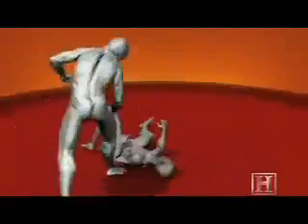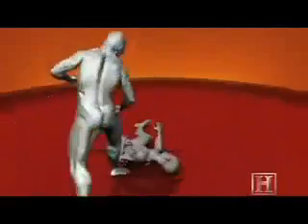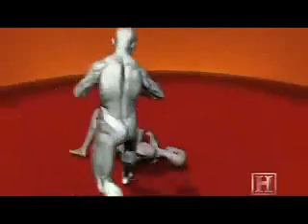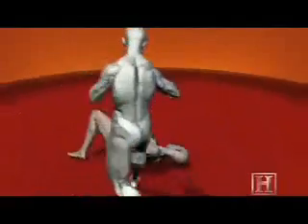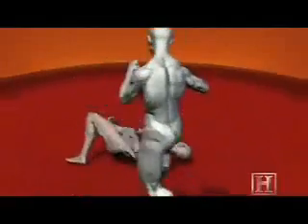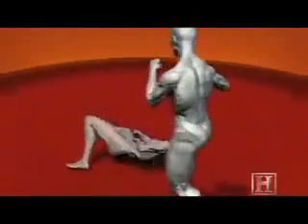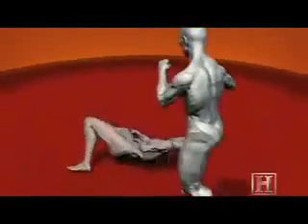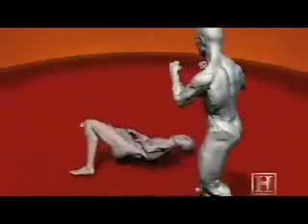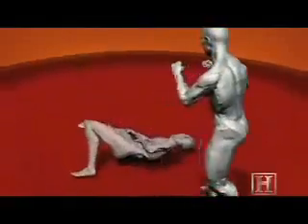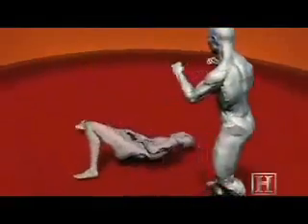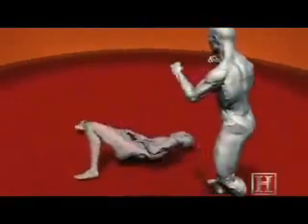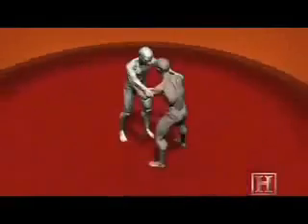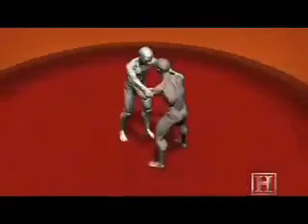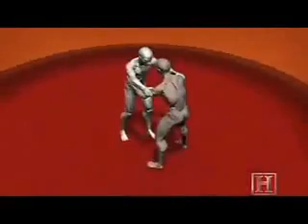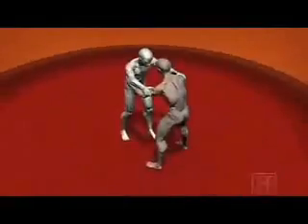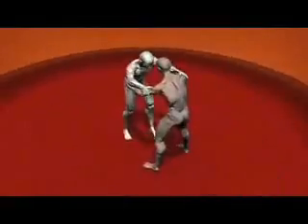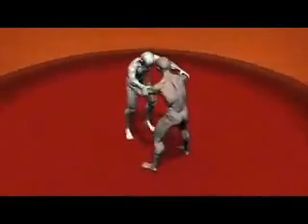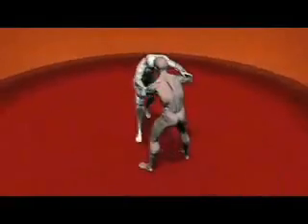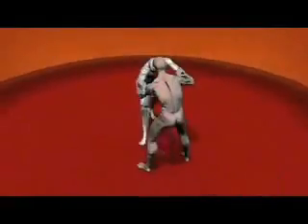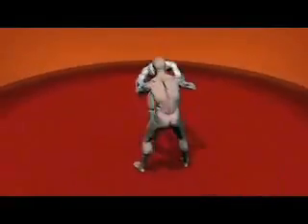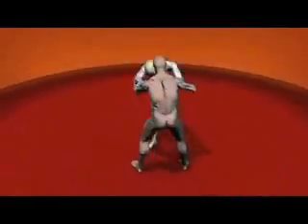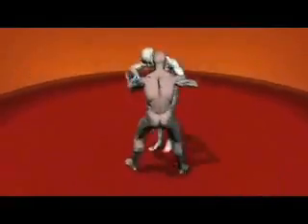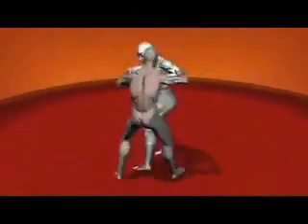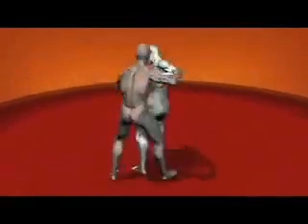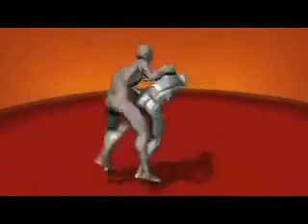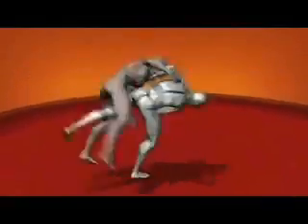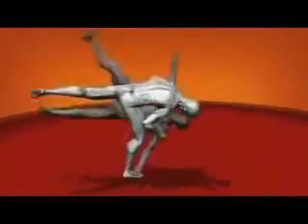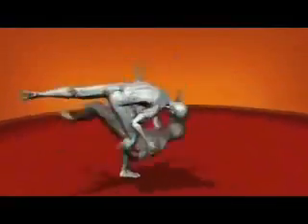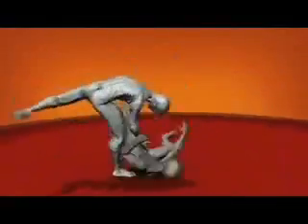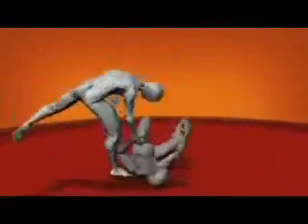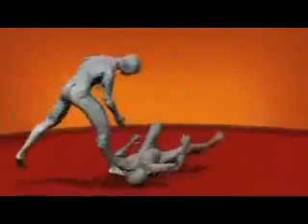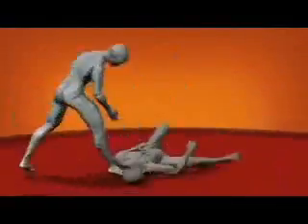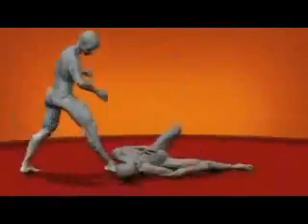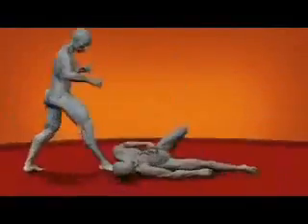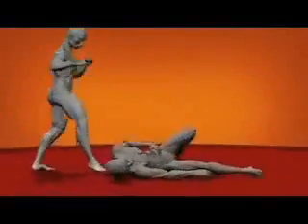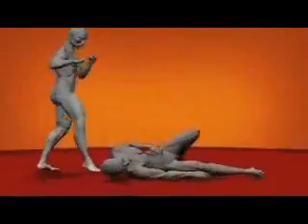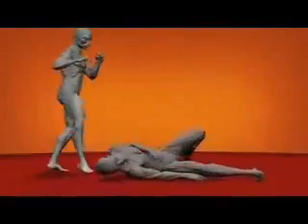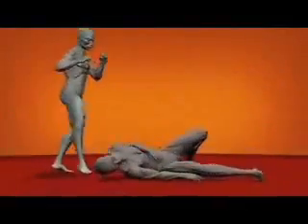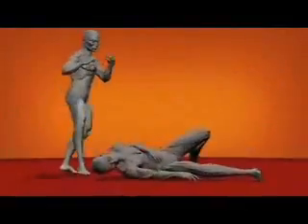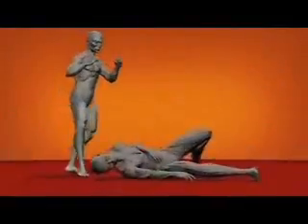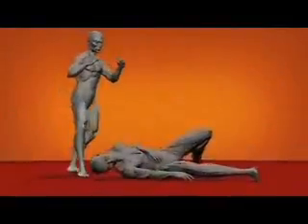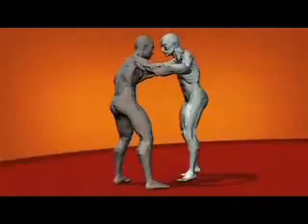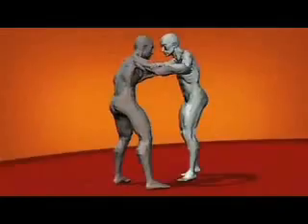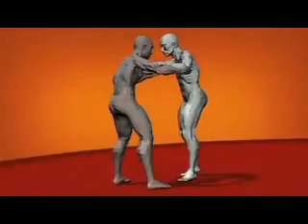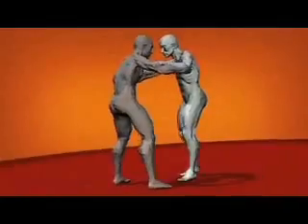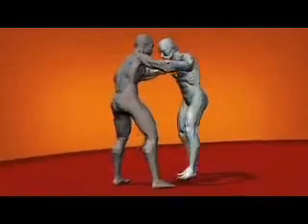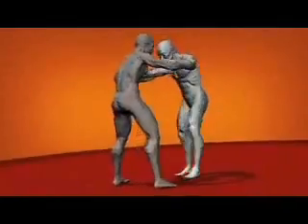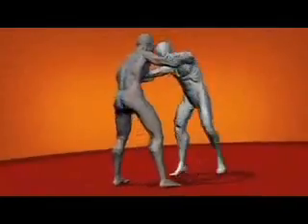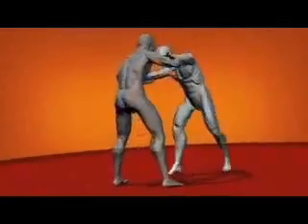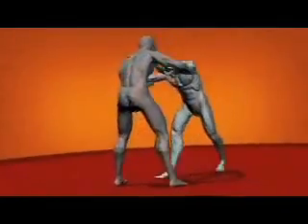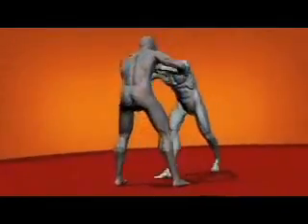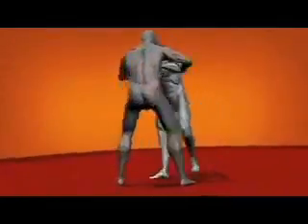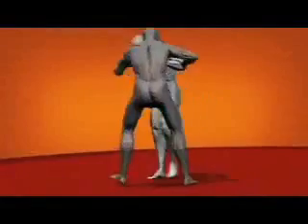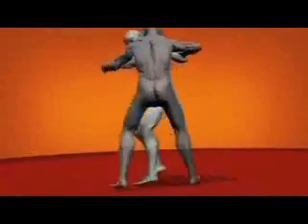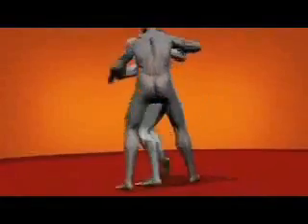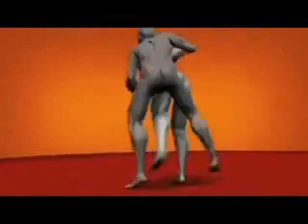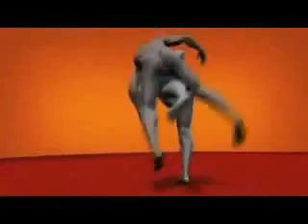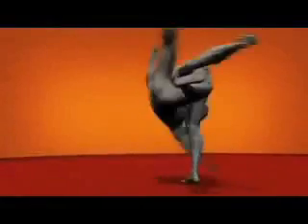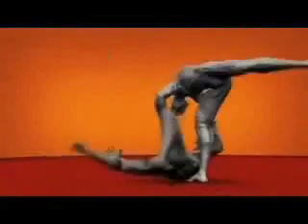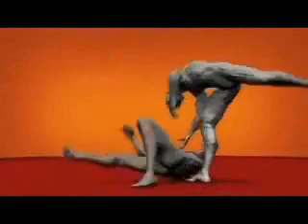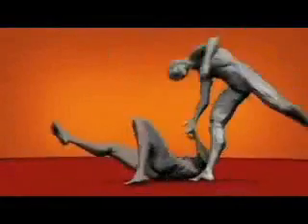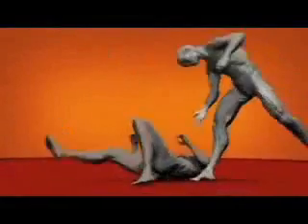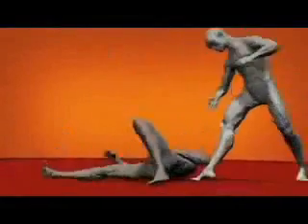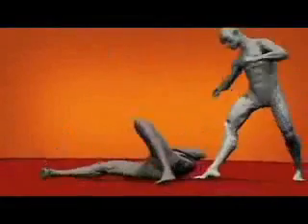If it weren't for the mat, a throw like Uchimata would be enough to cause serious injury or even paralysis.